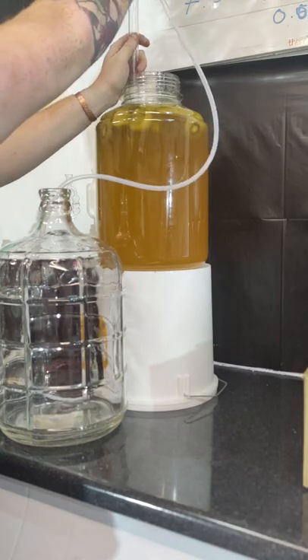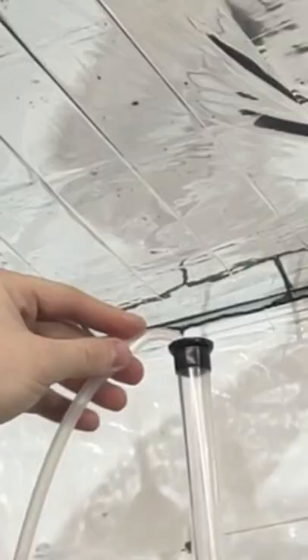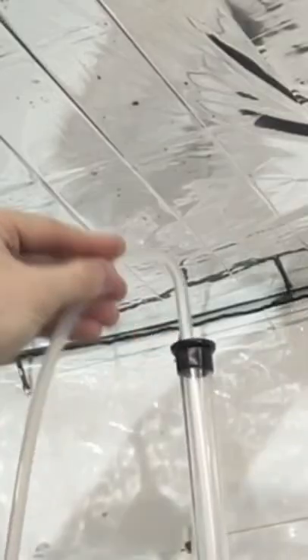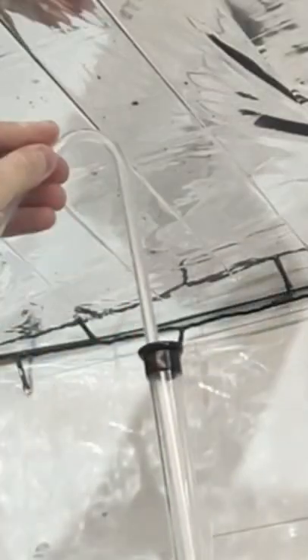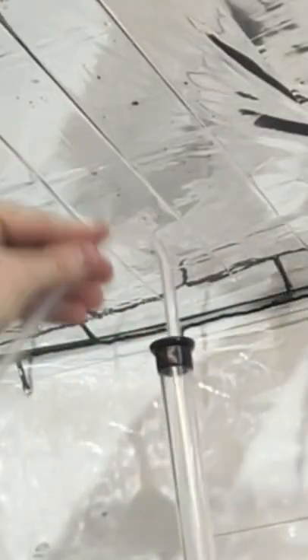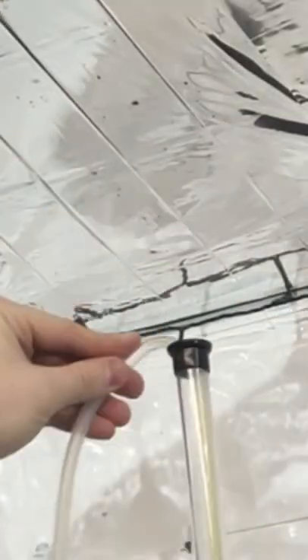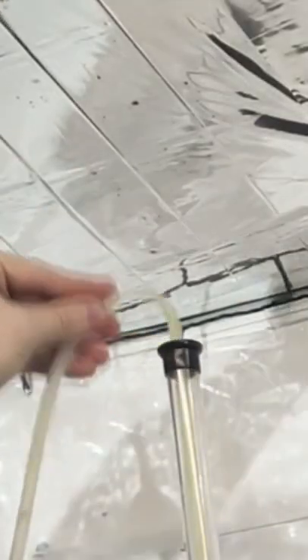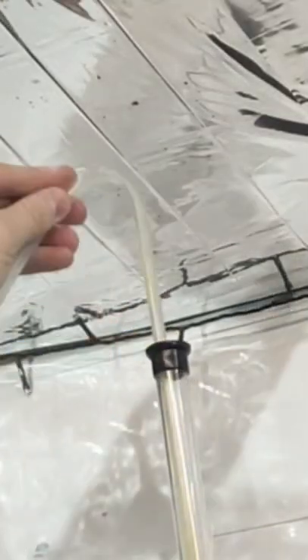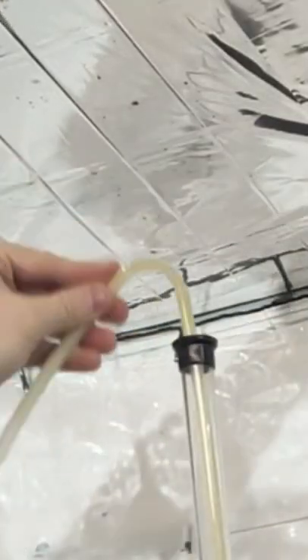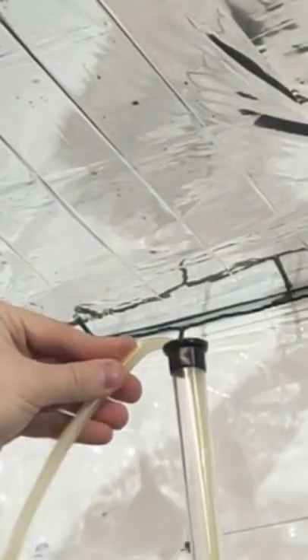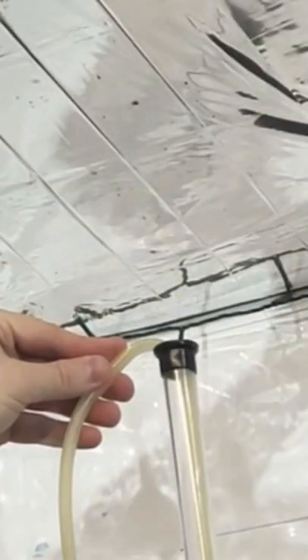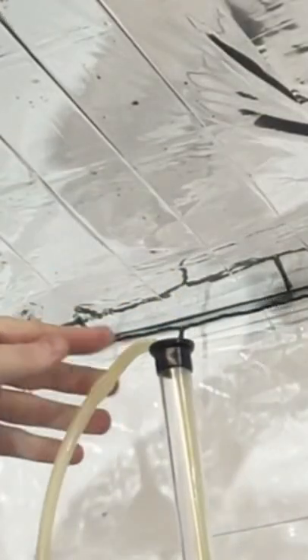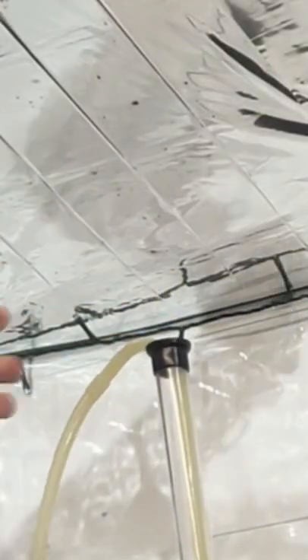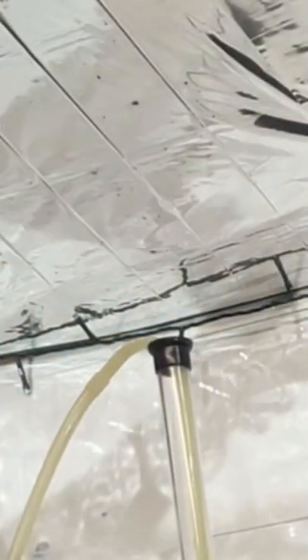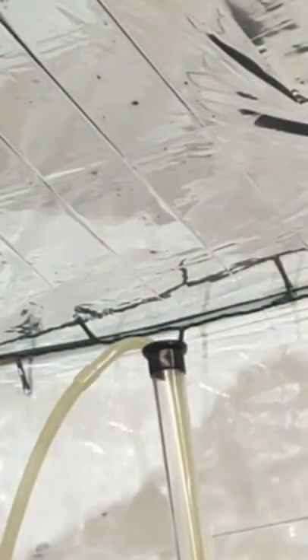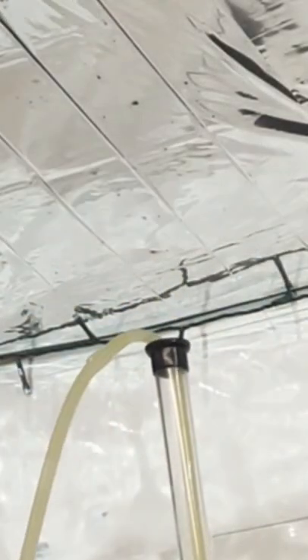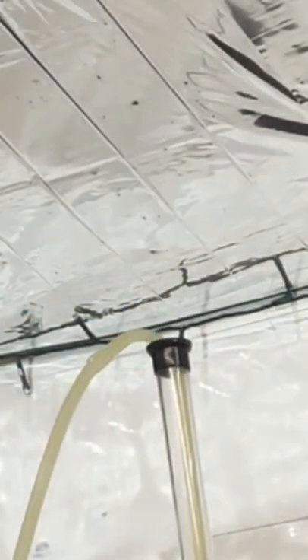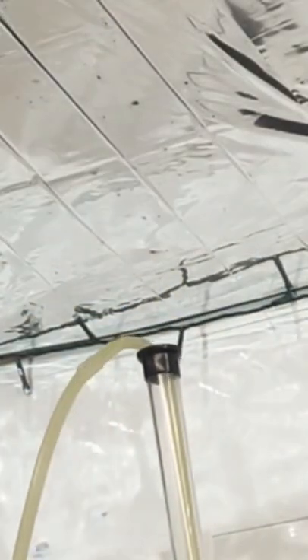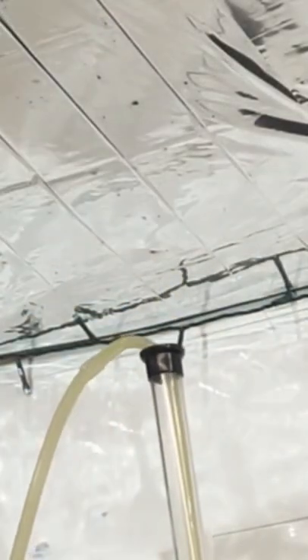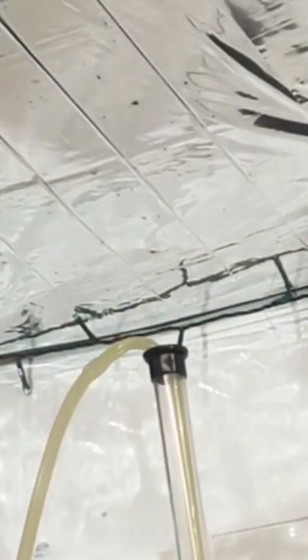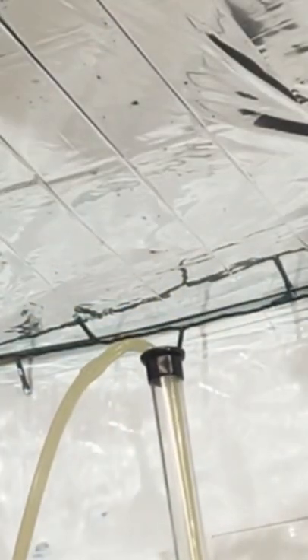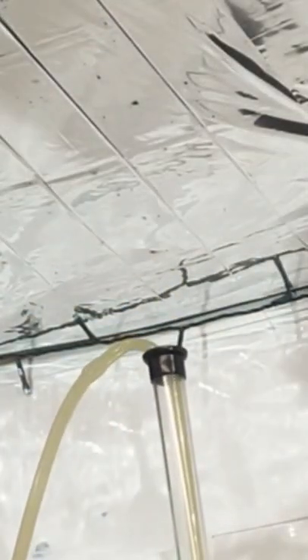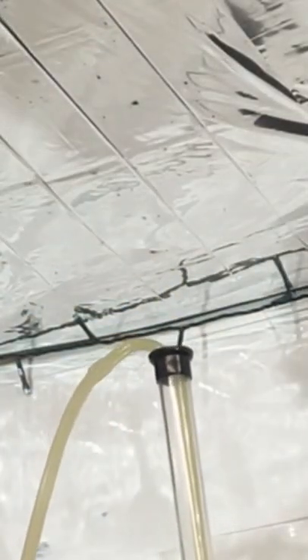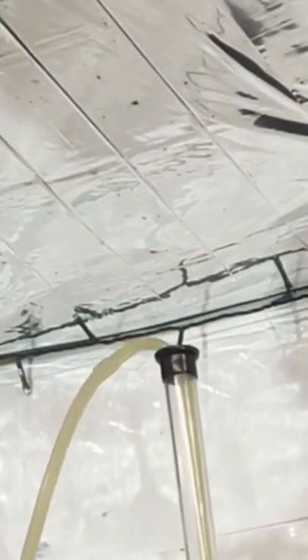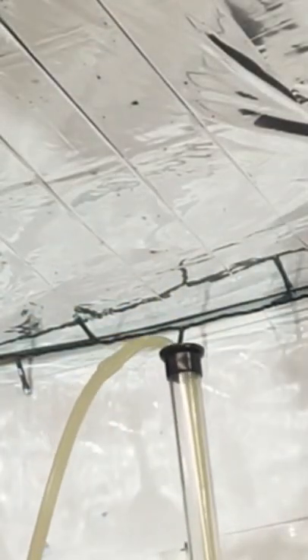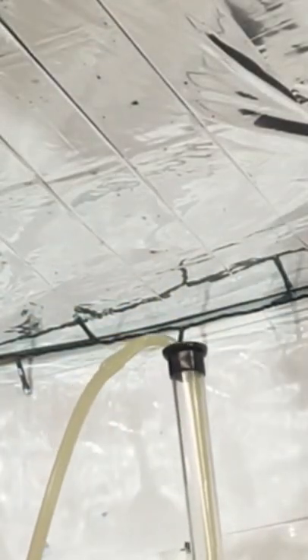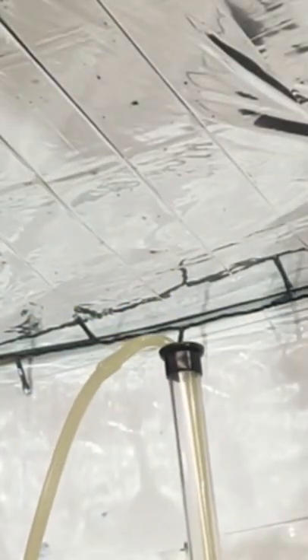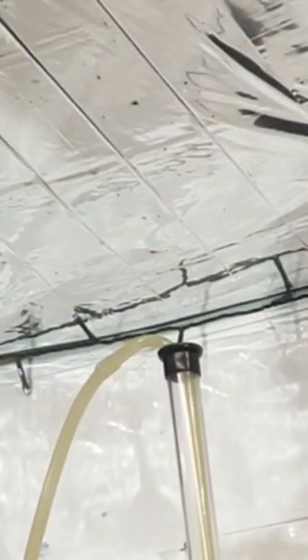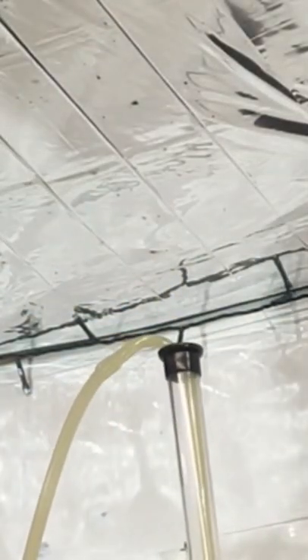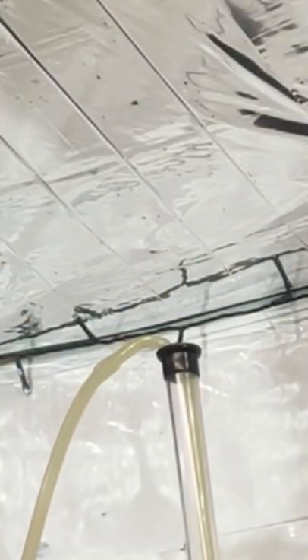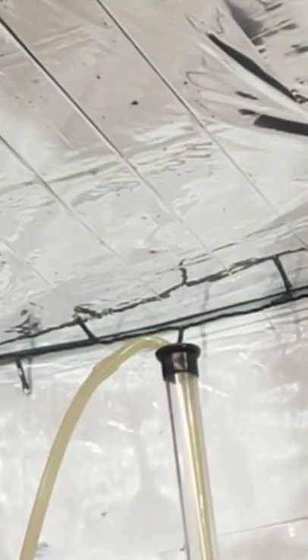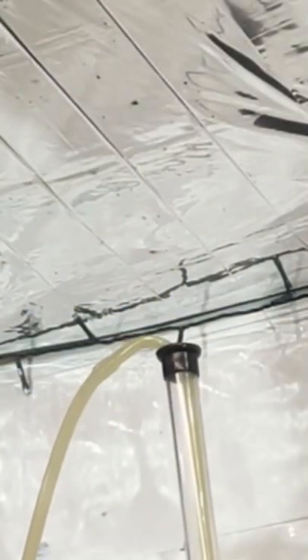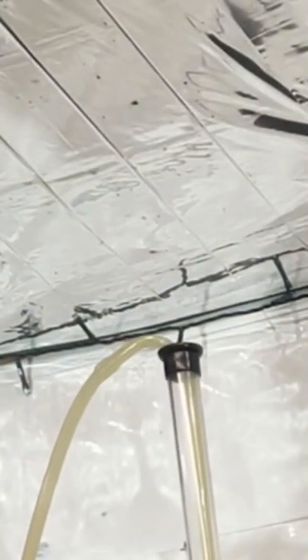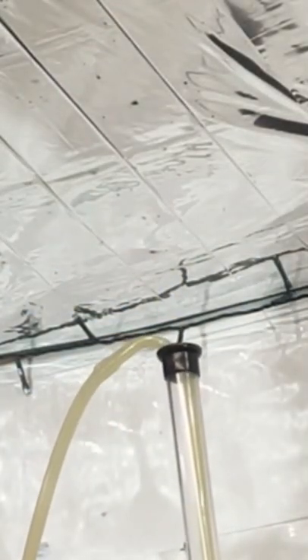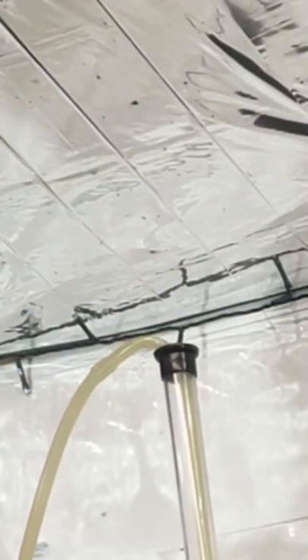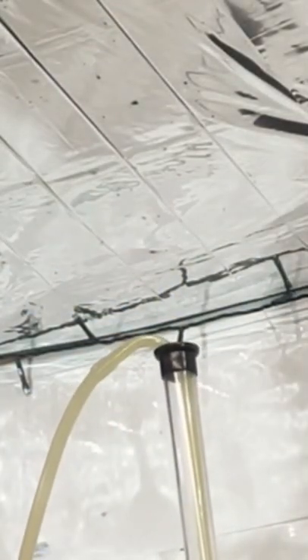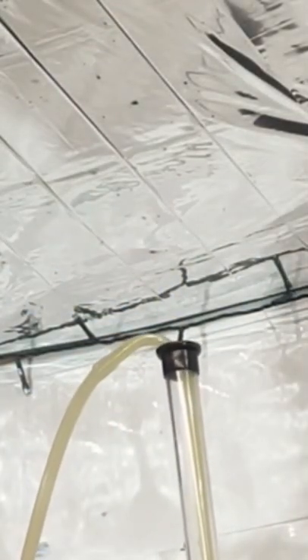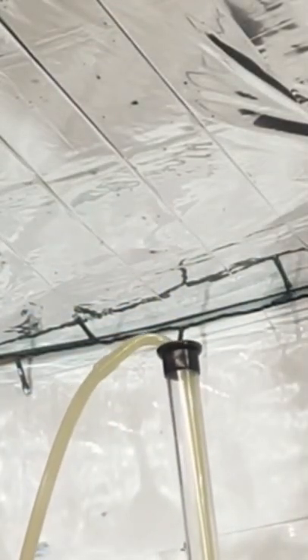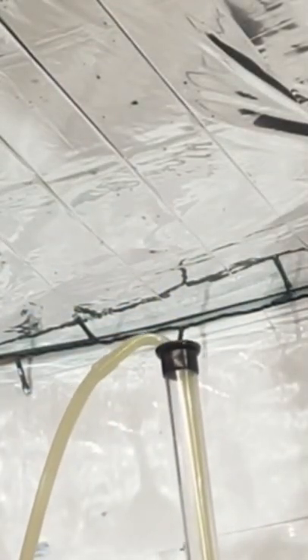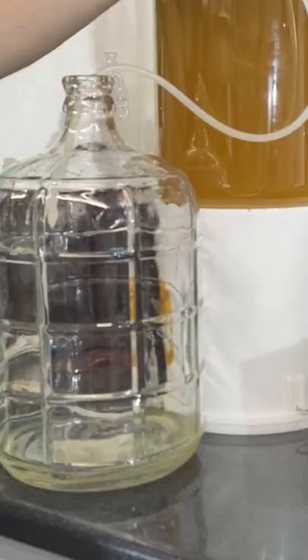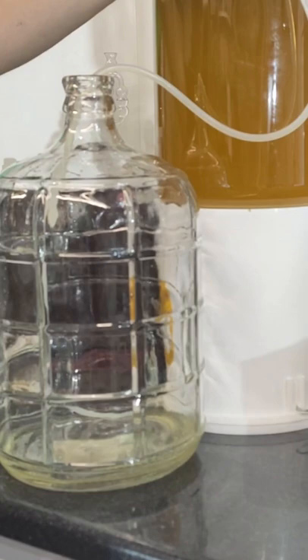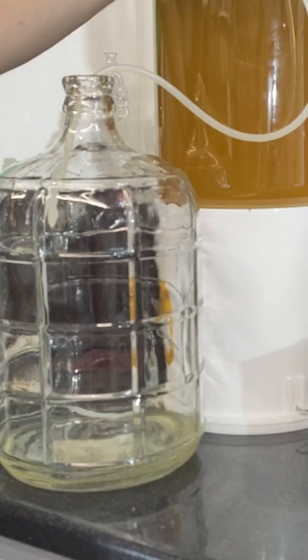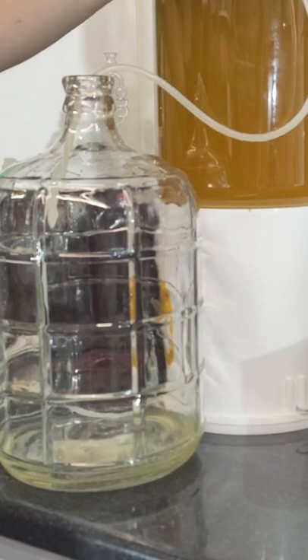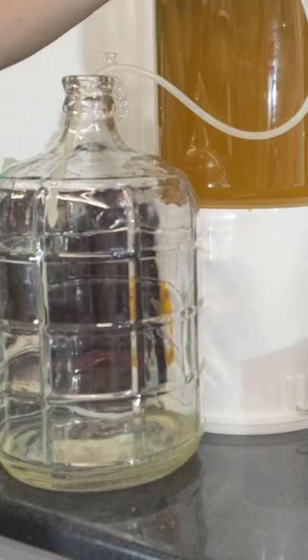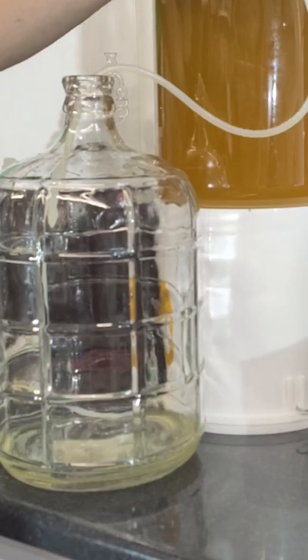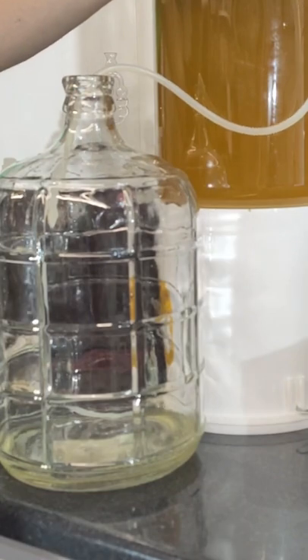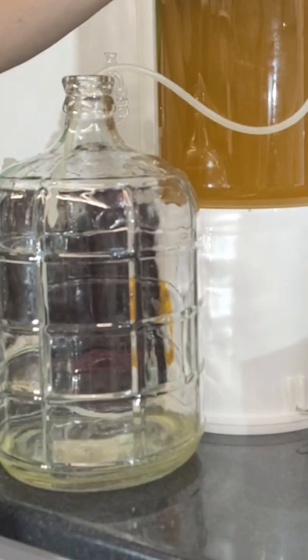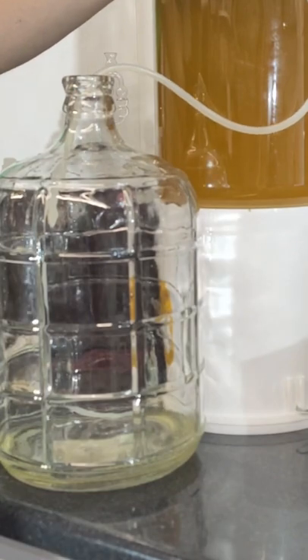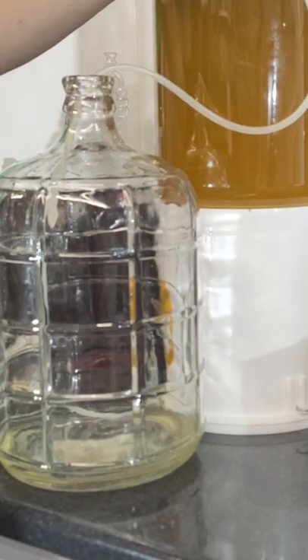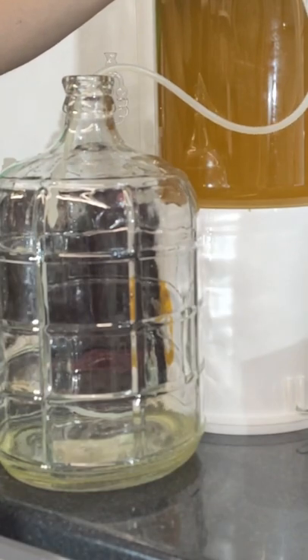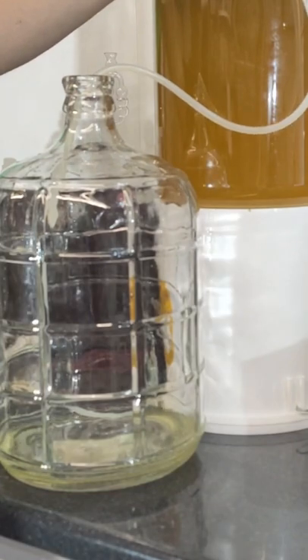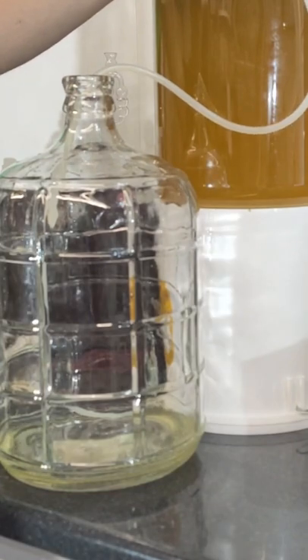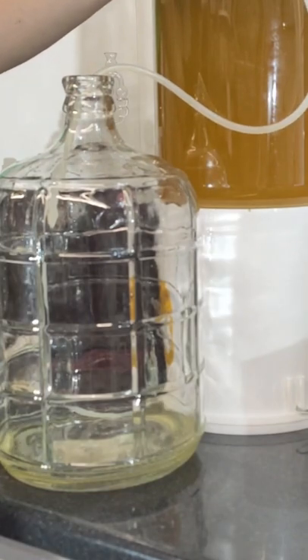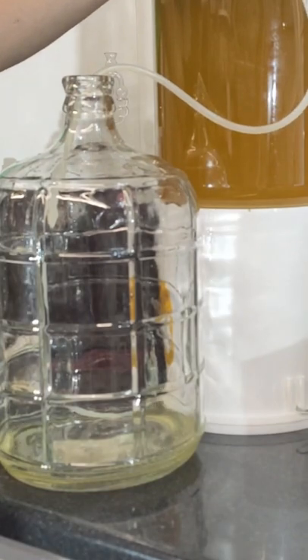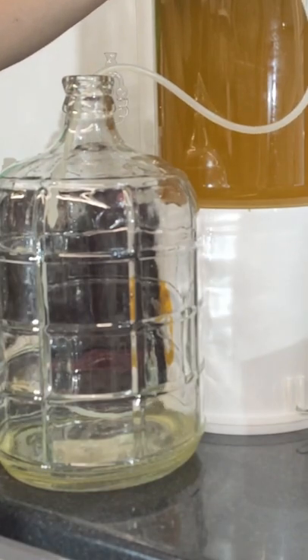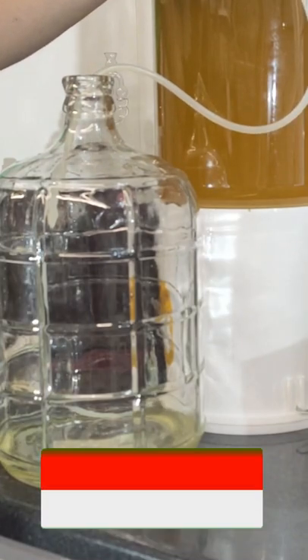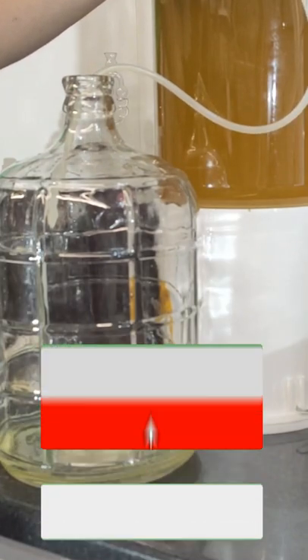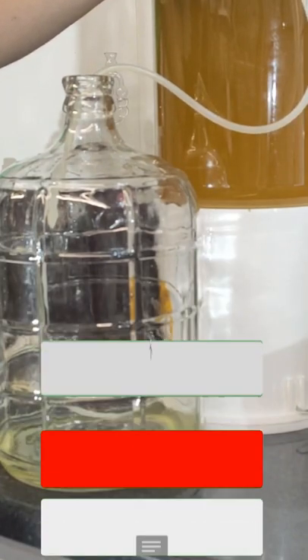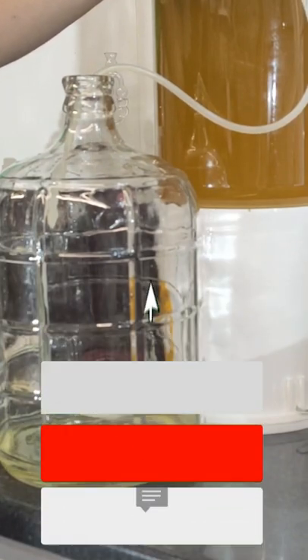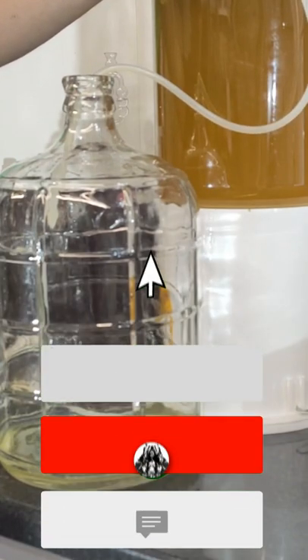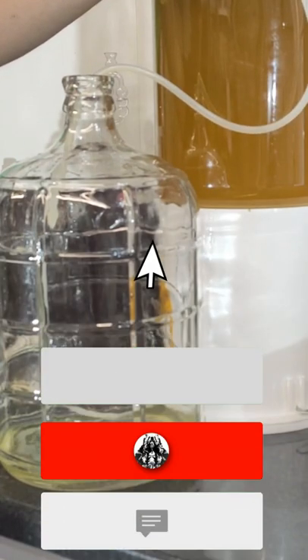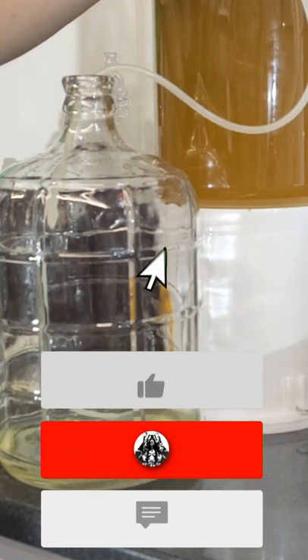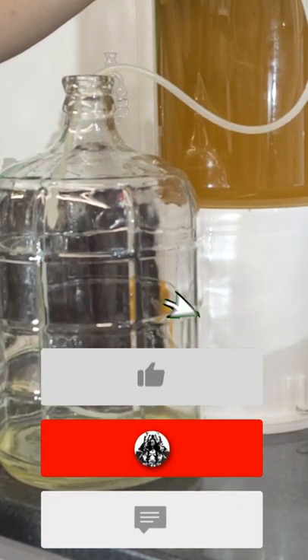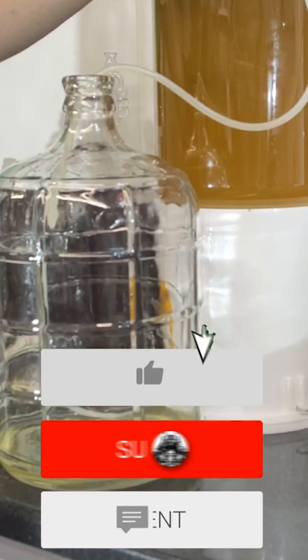A quick couple of pumps and you'll see that the fluid is running through the tube and into the second vessel, no problem.